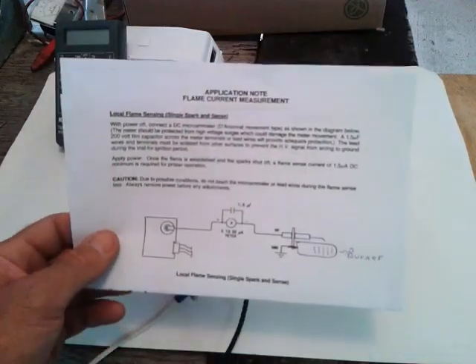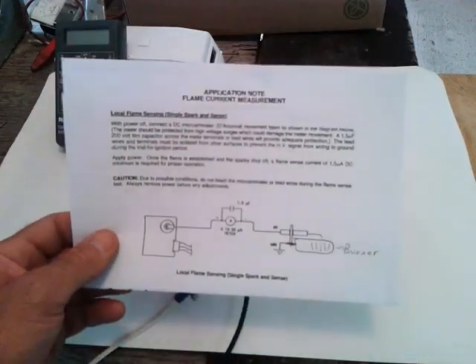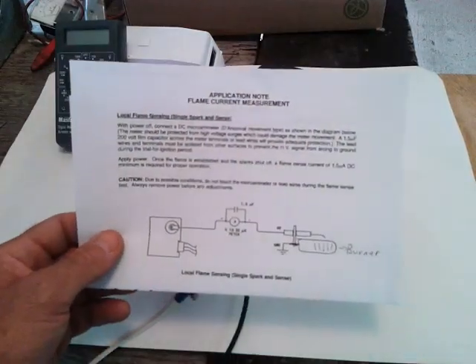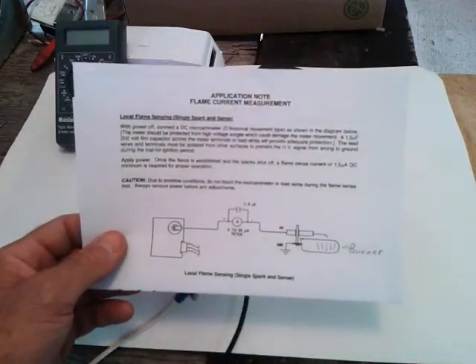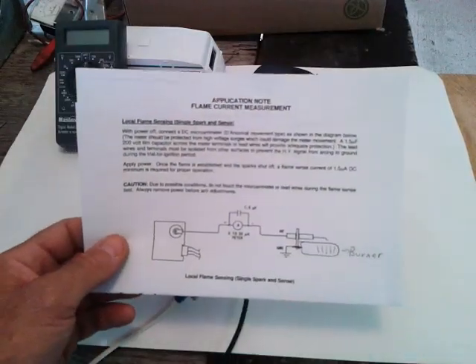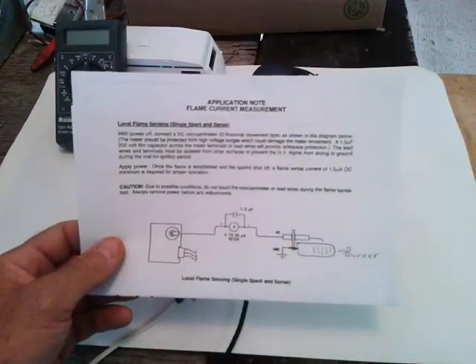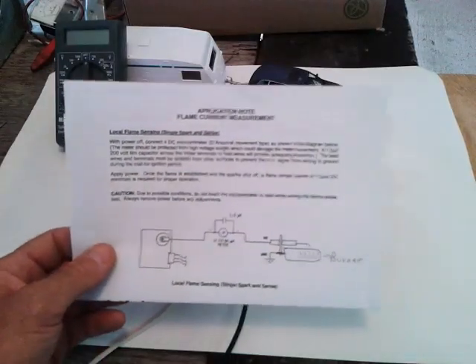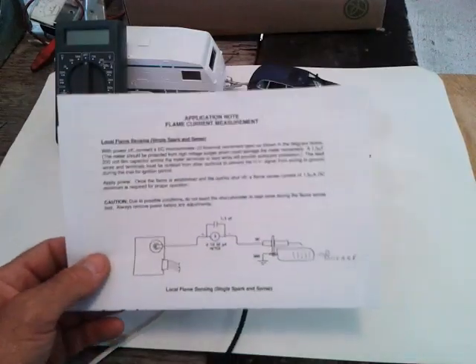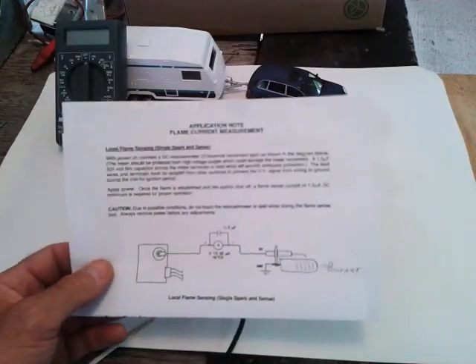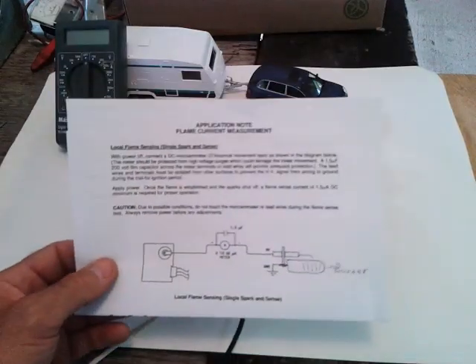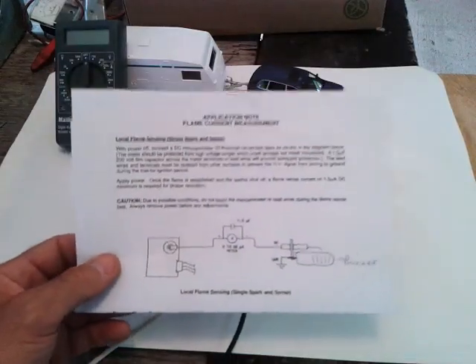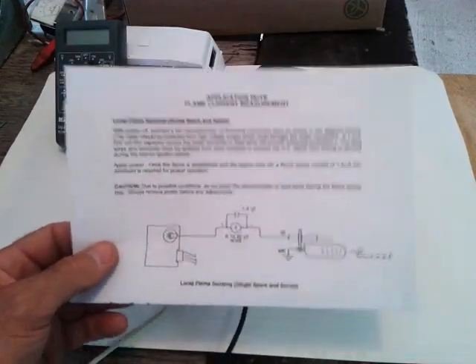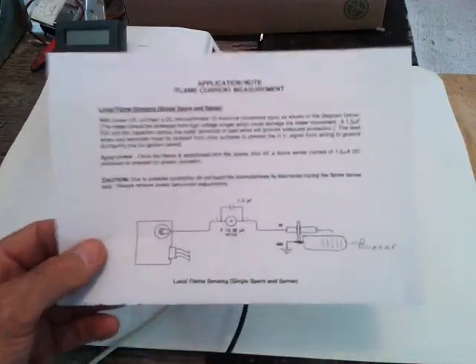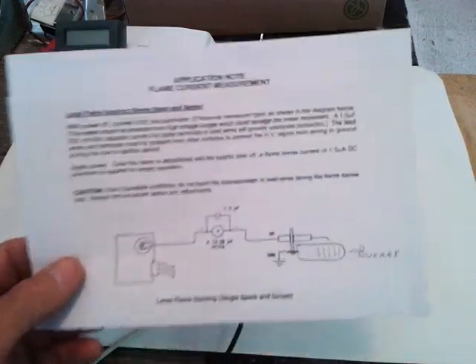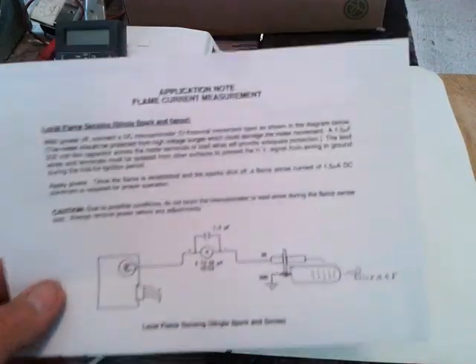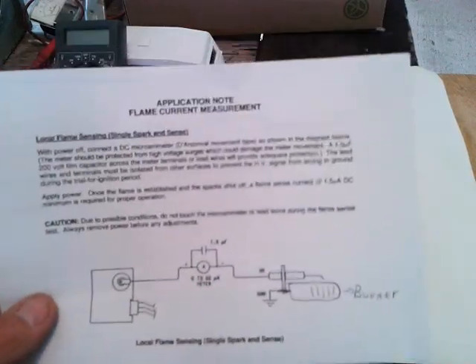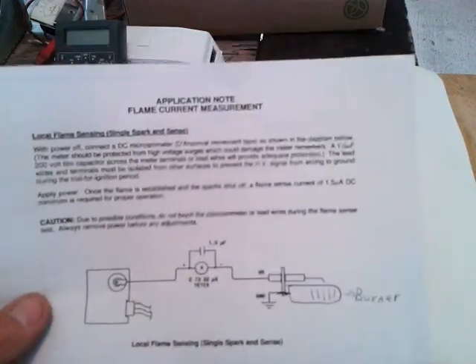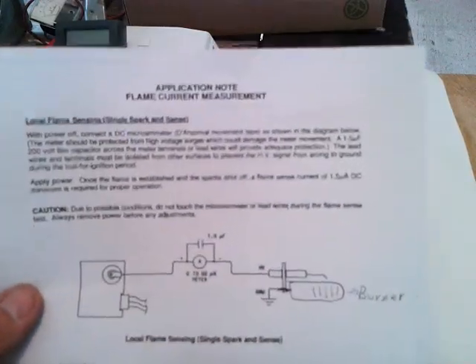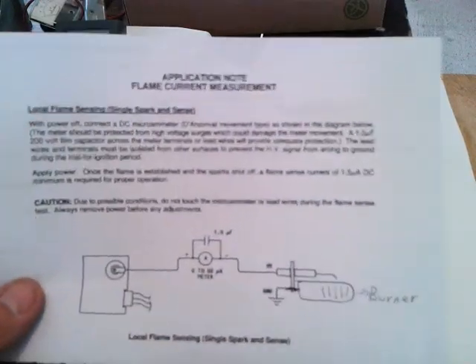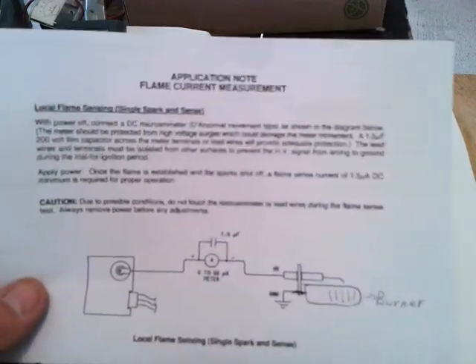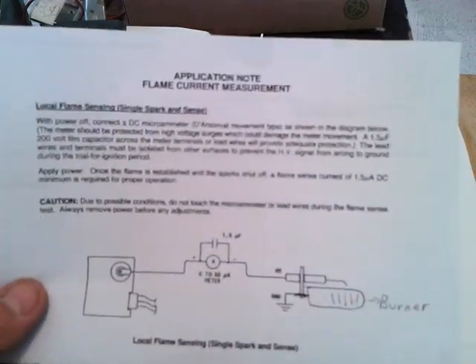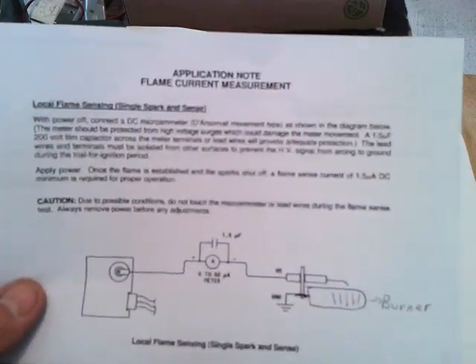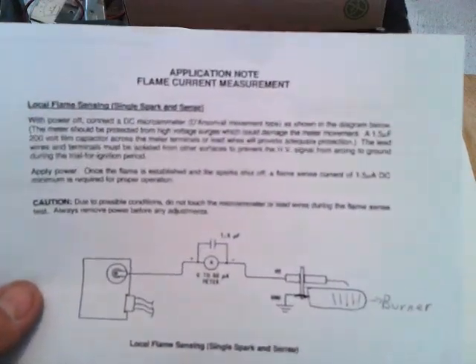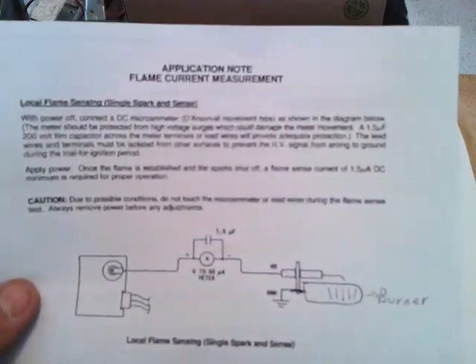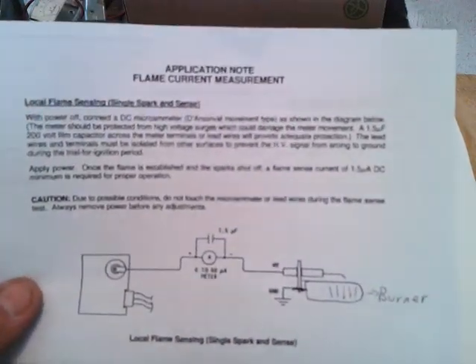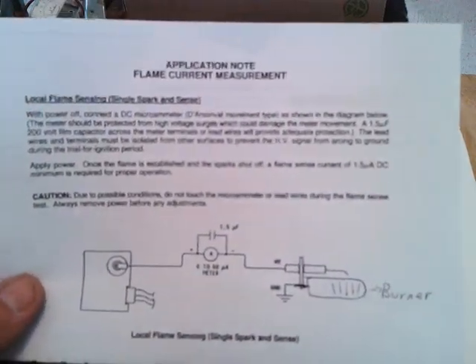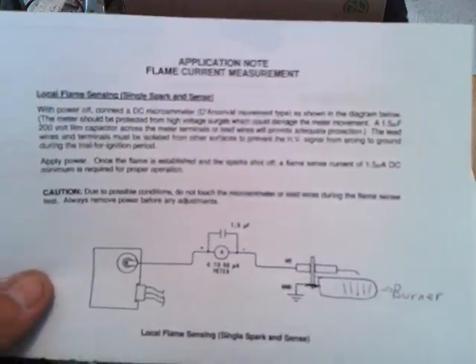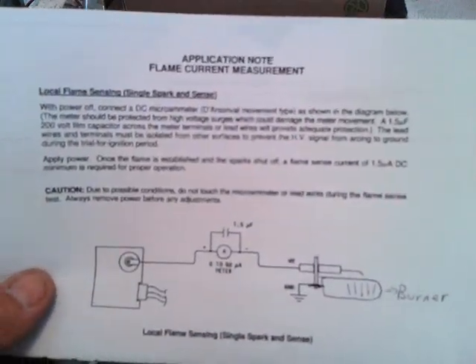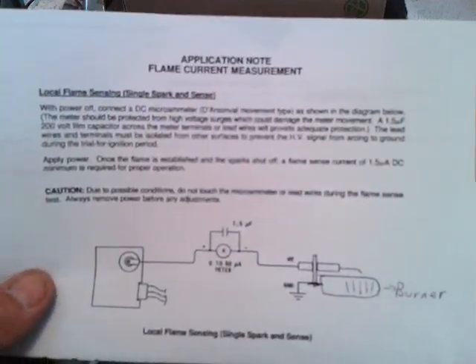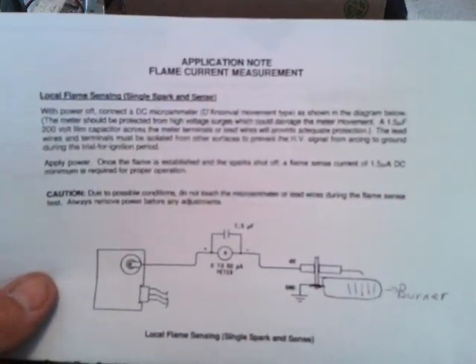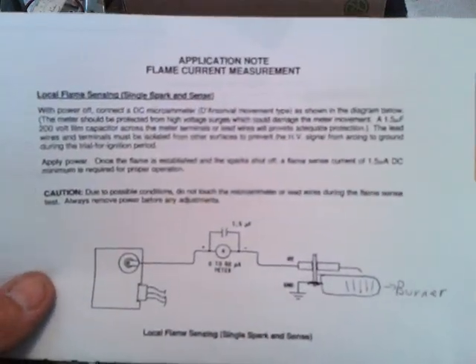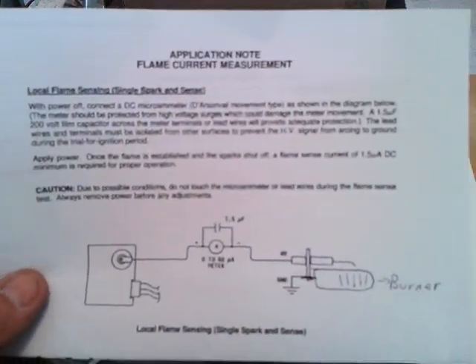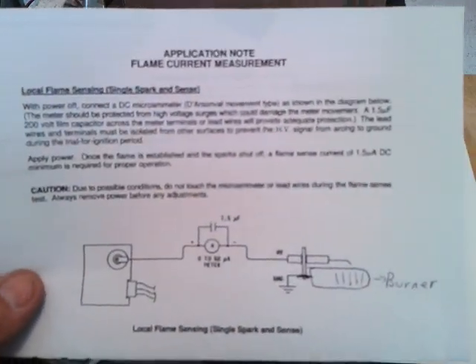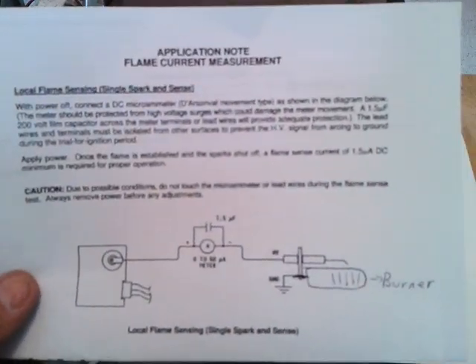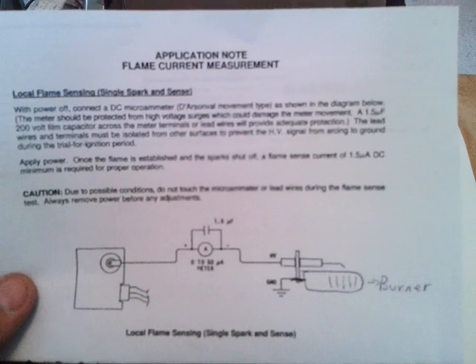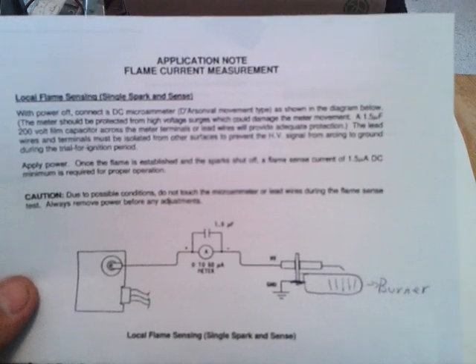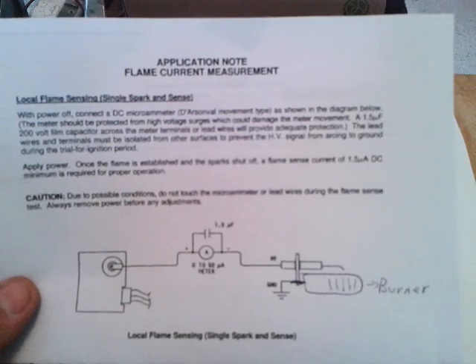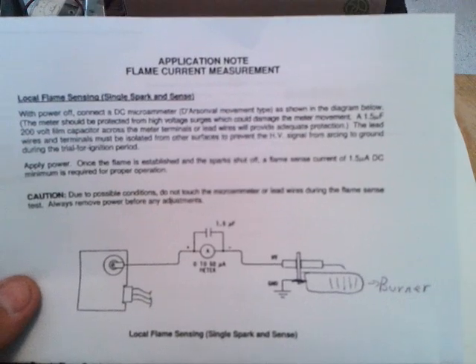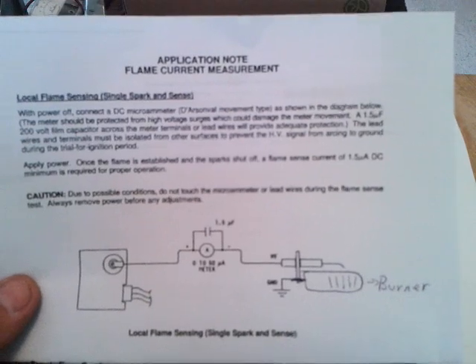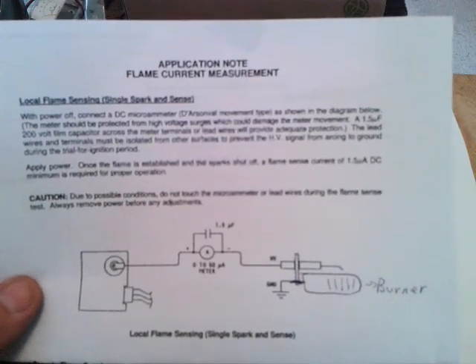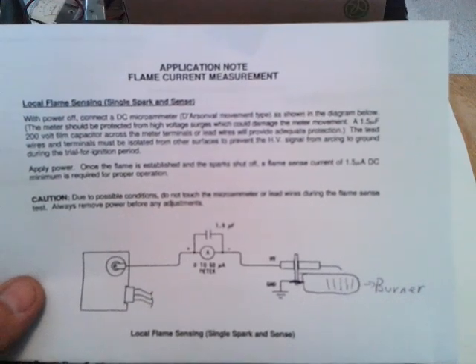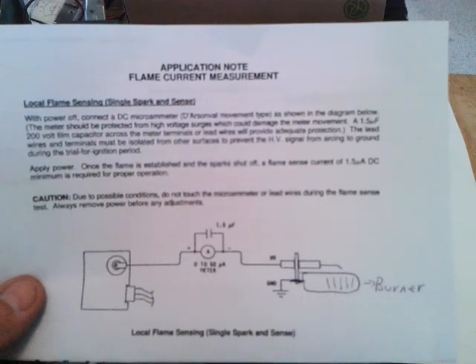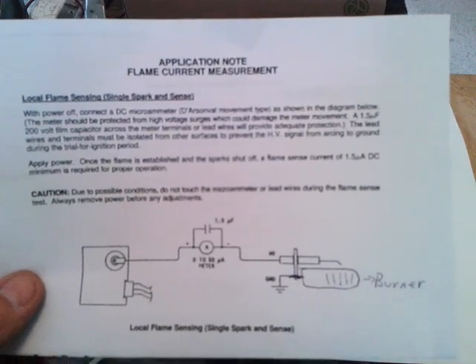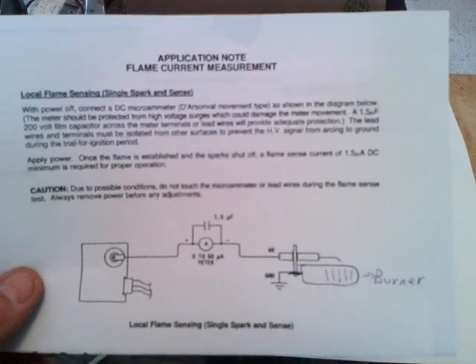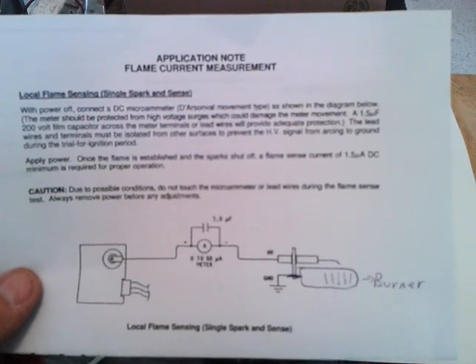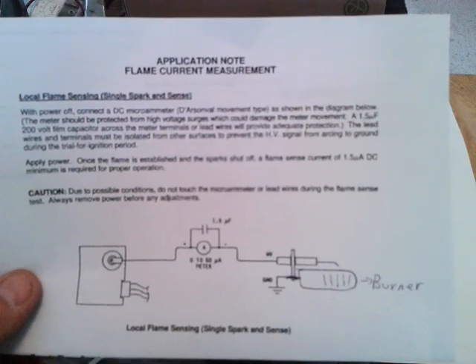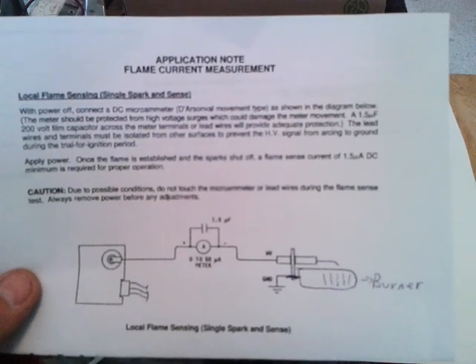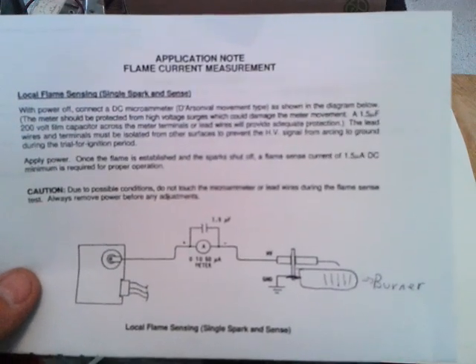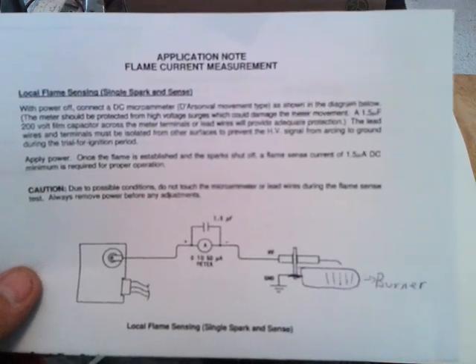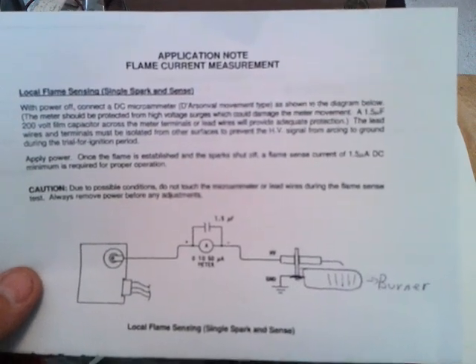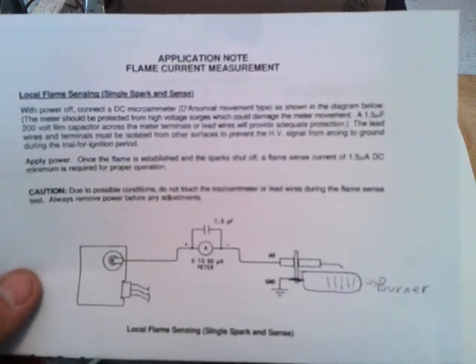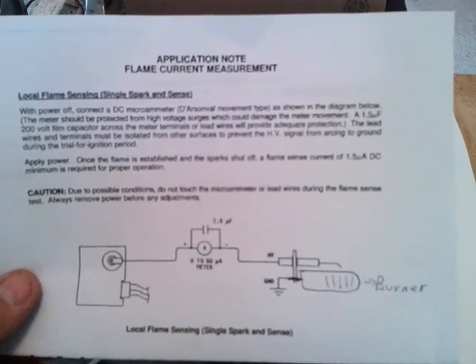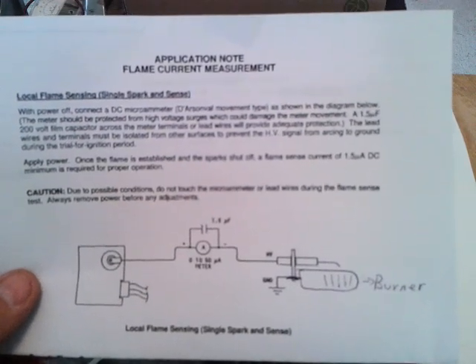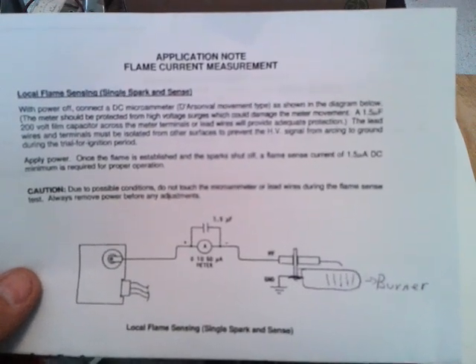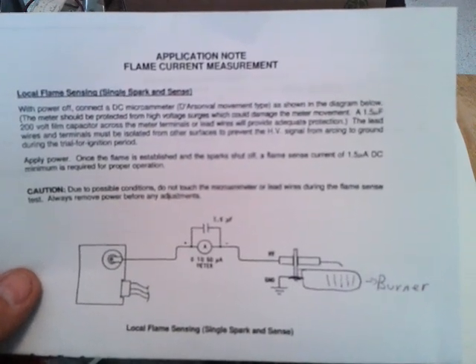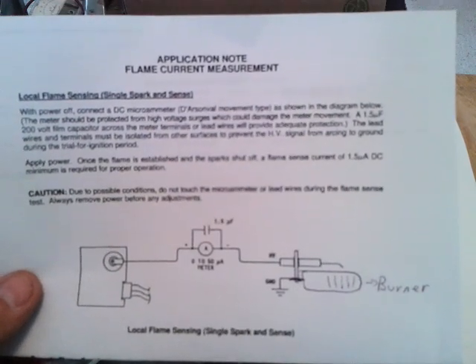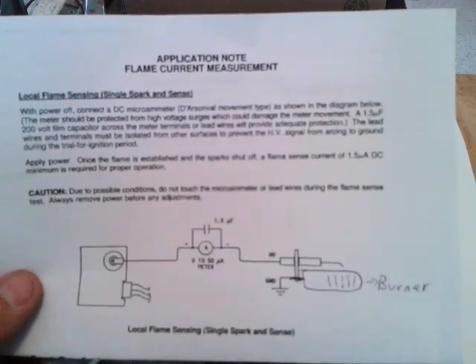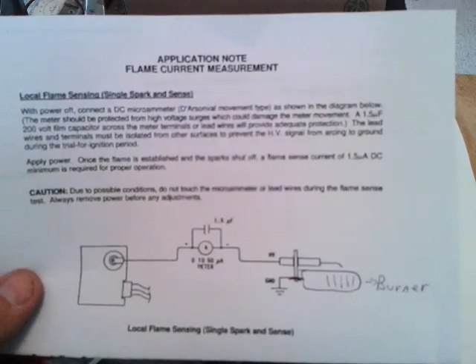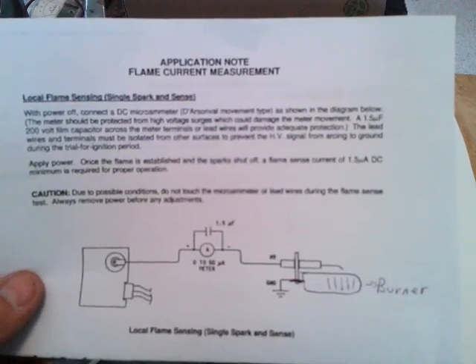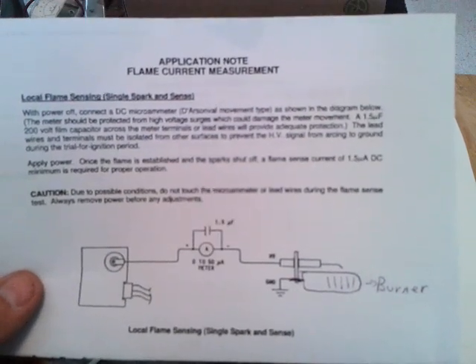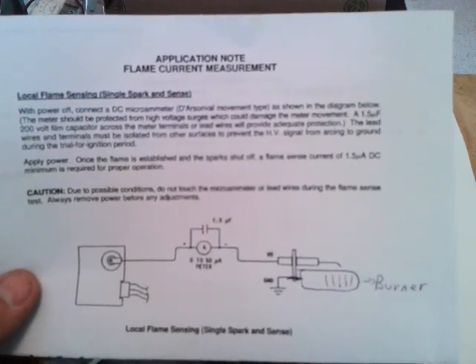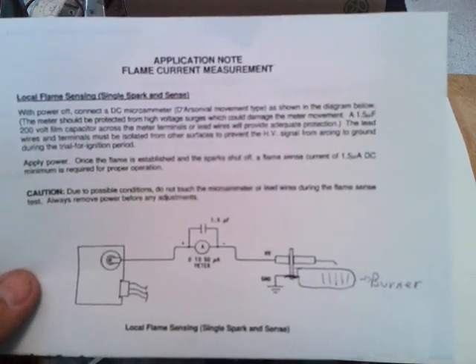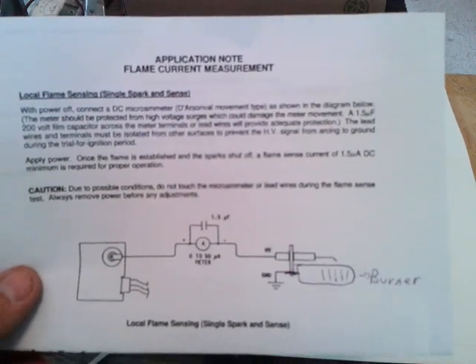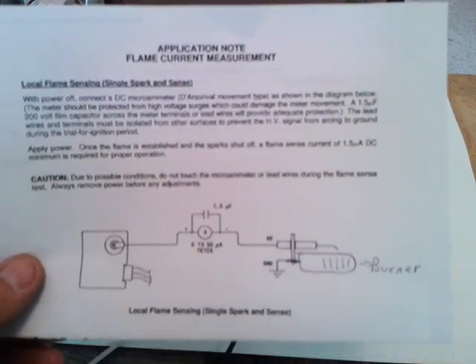Hello and welcome to RV Mobile Services. Today I'm testing a flame sensor on a Suburban Furnace model SF30.